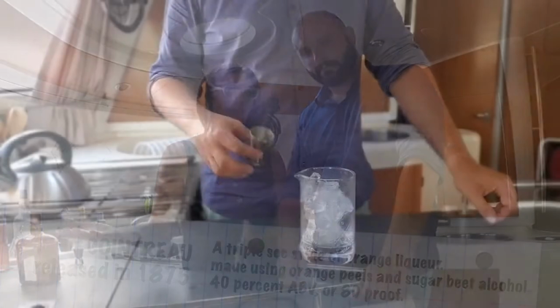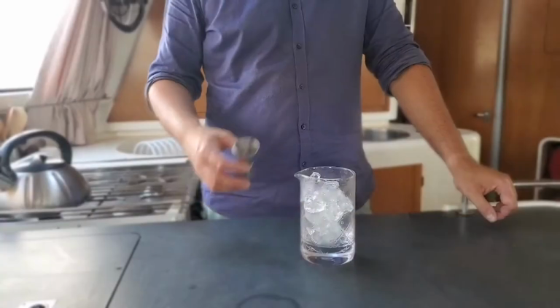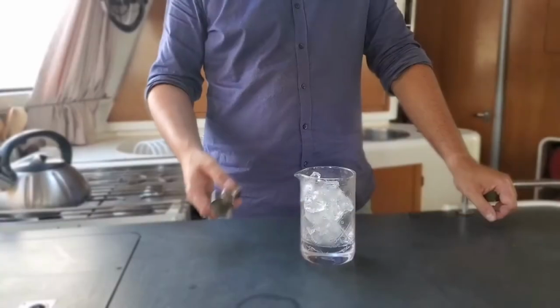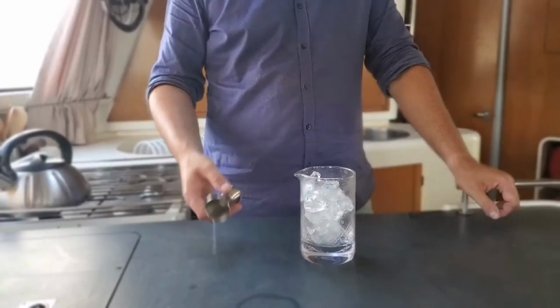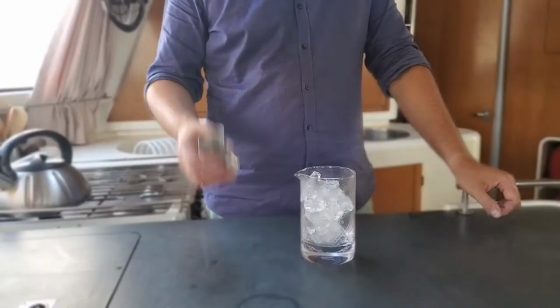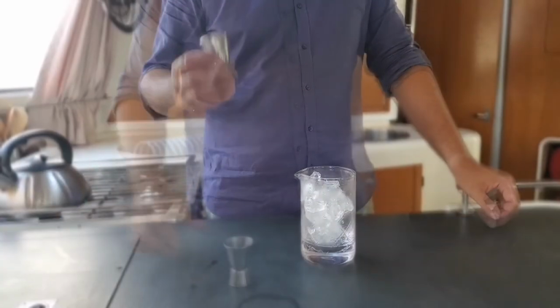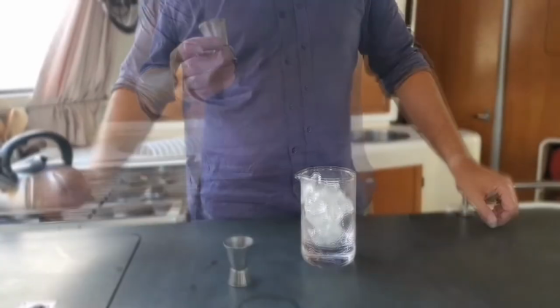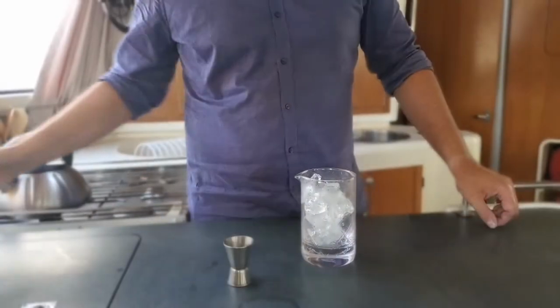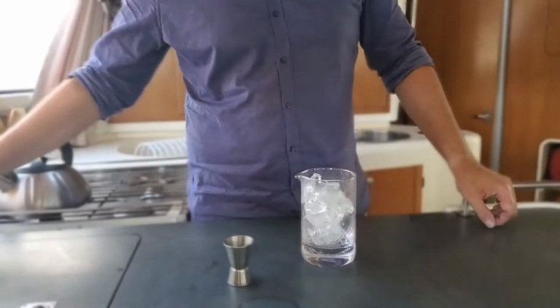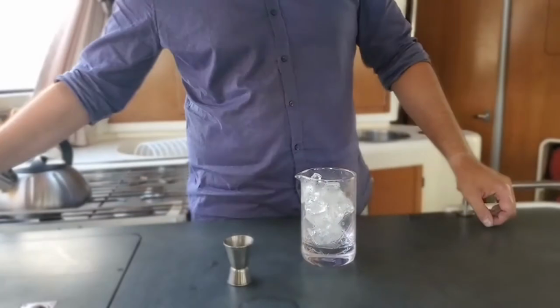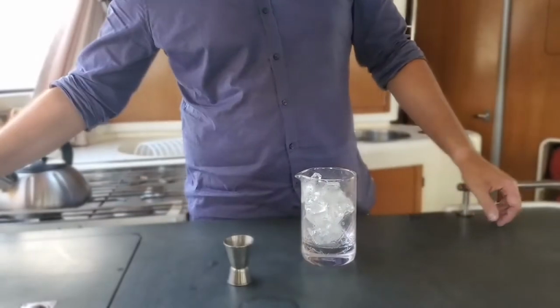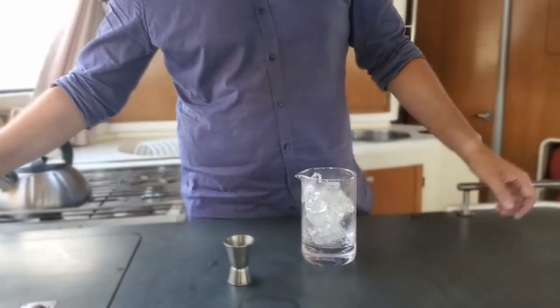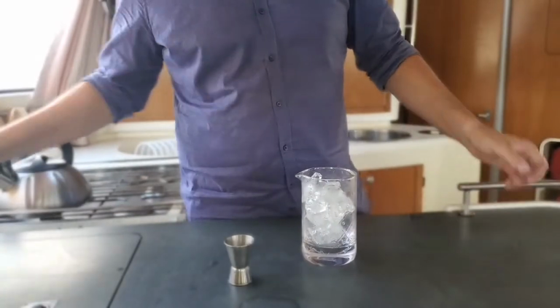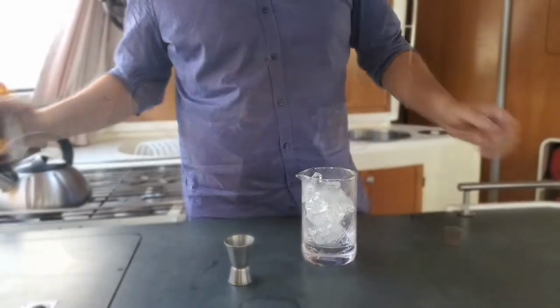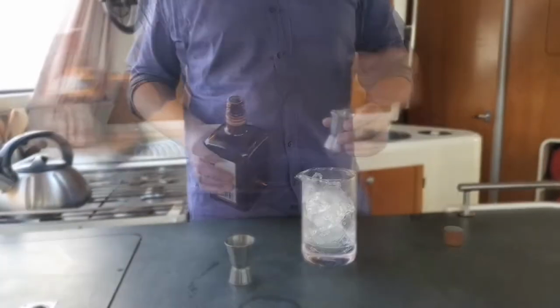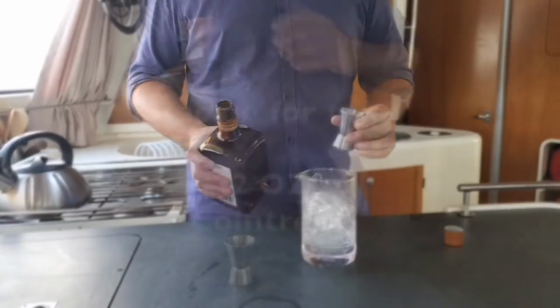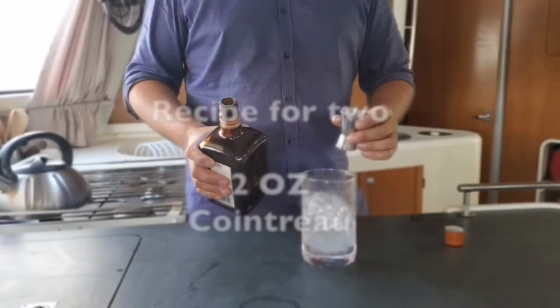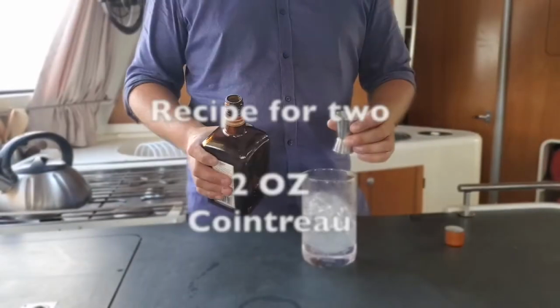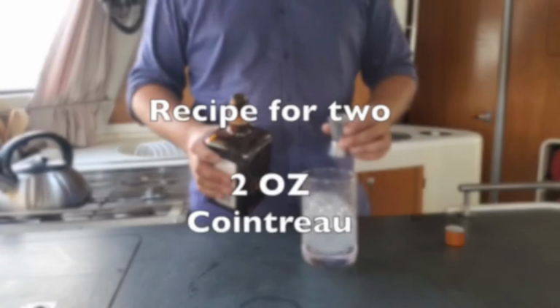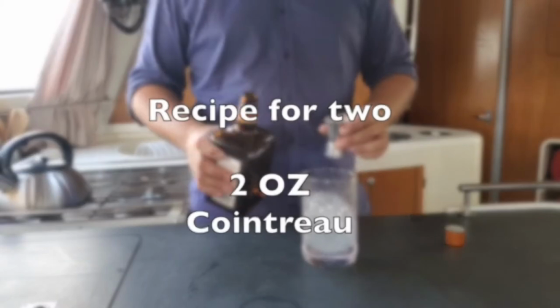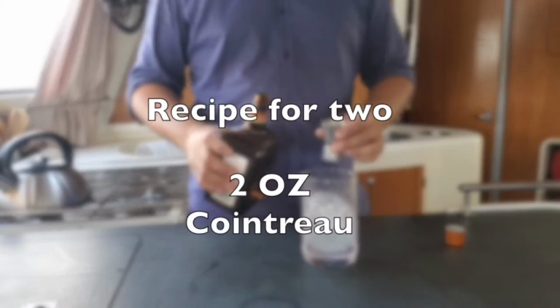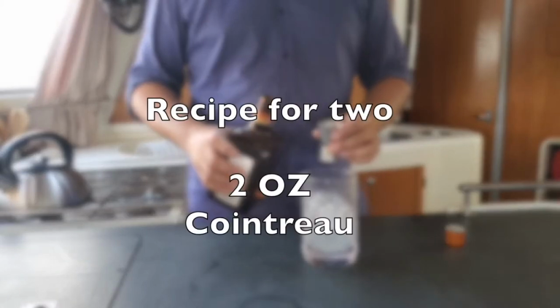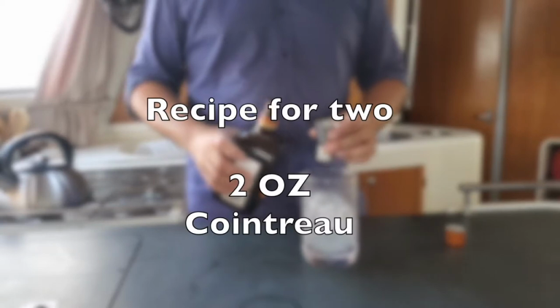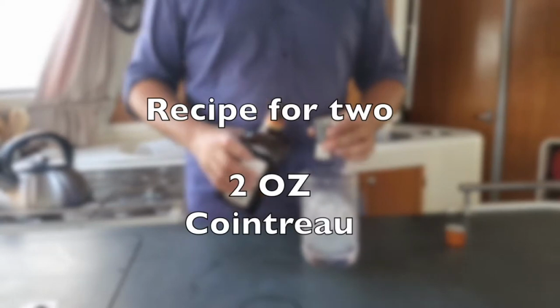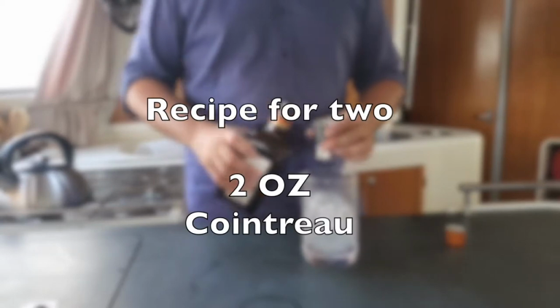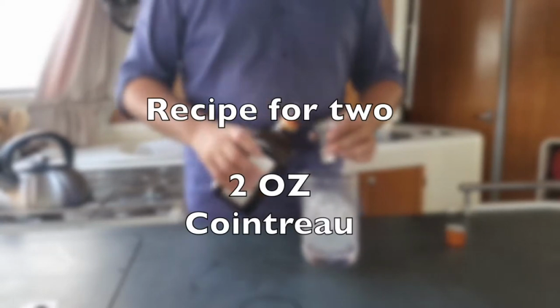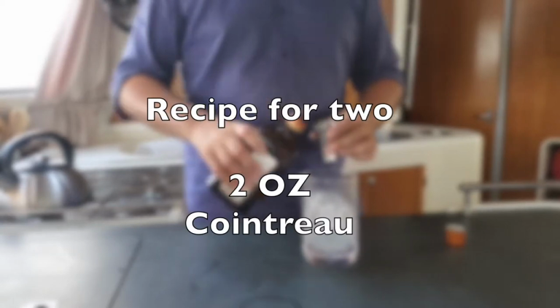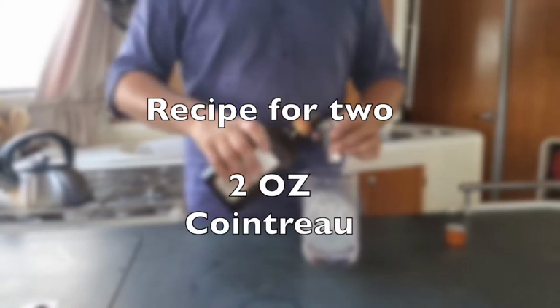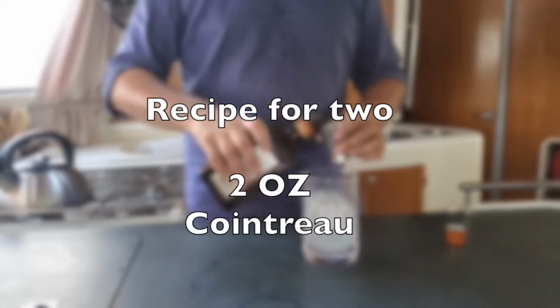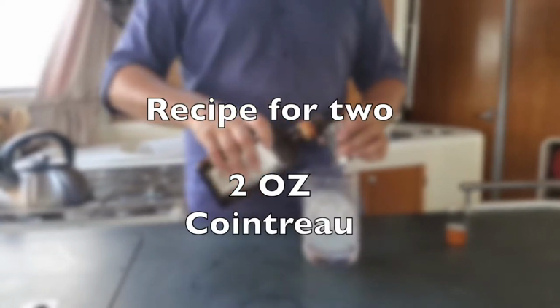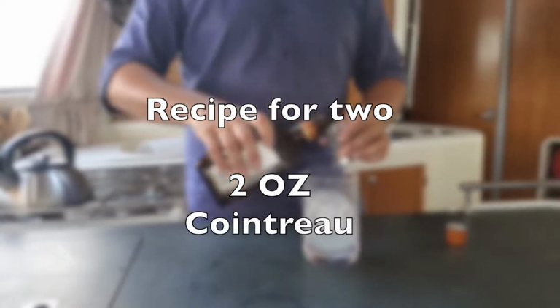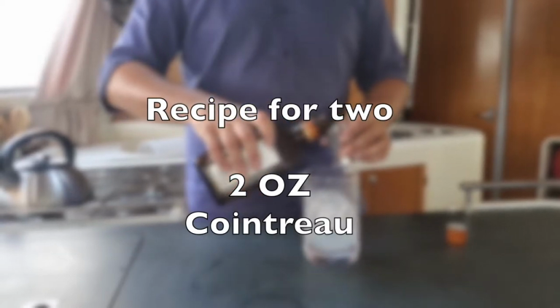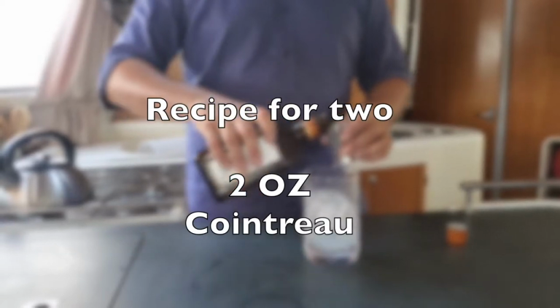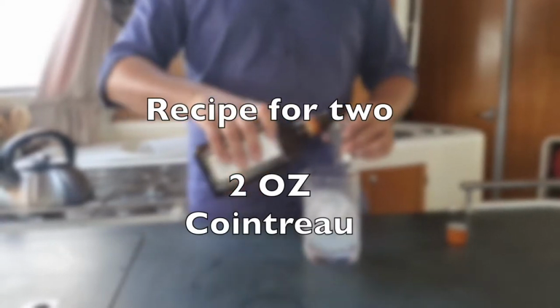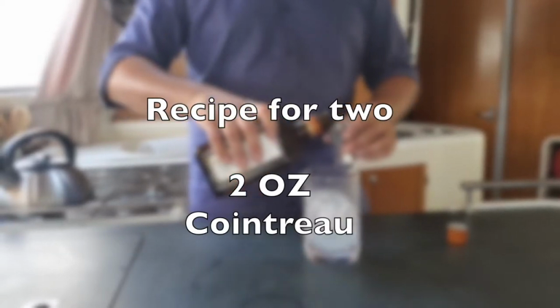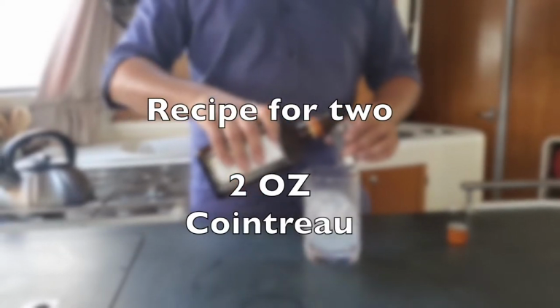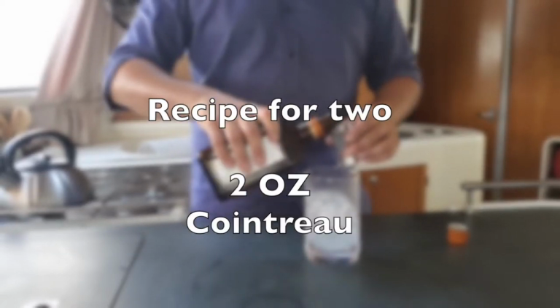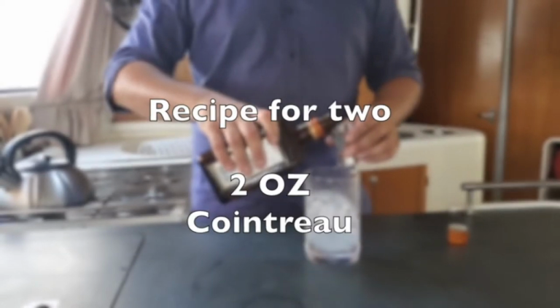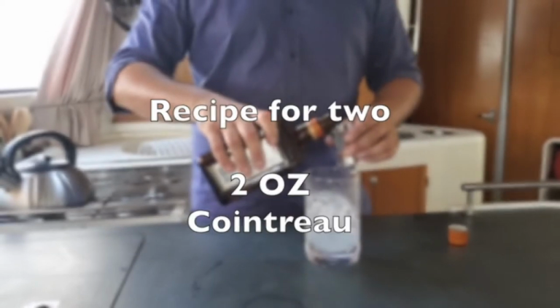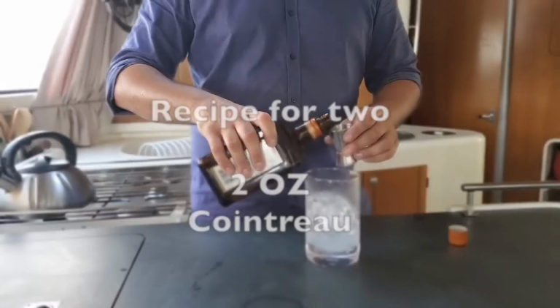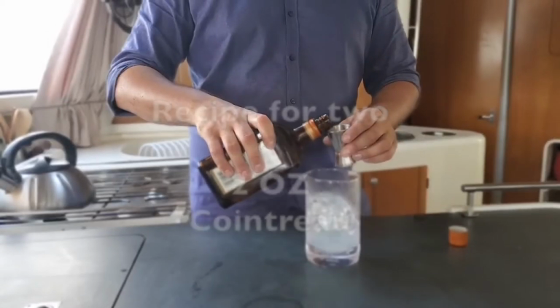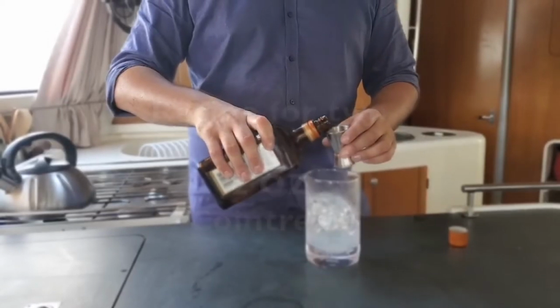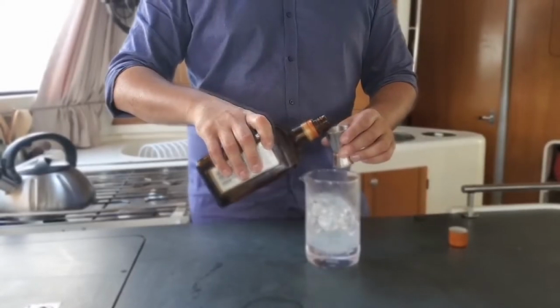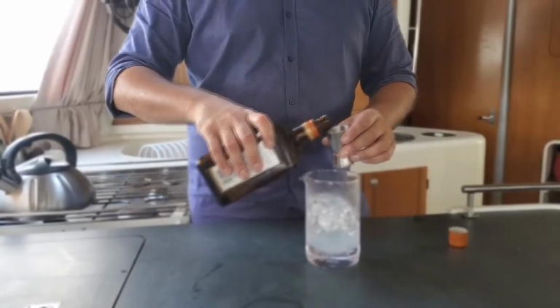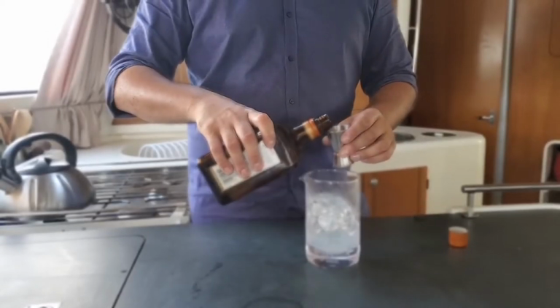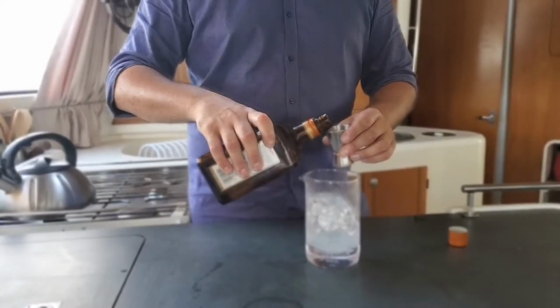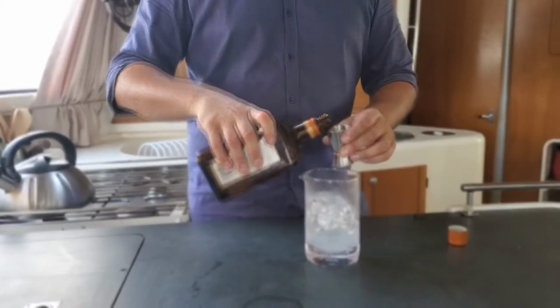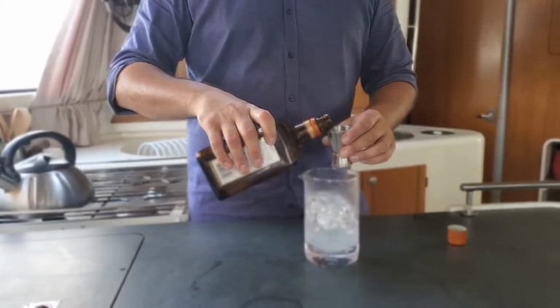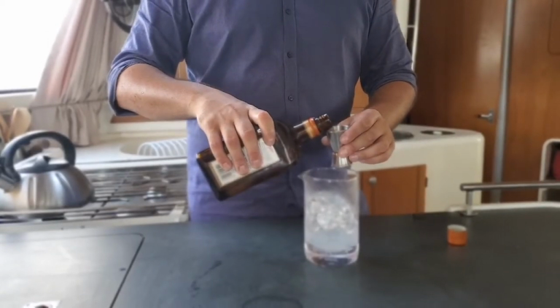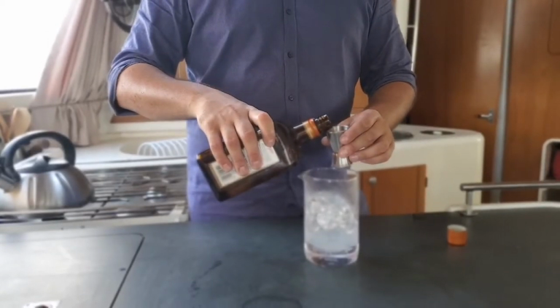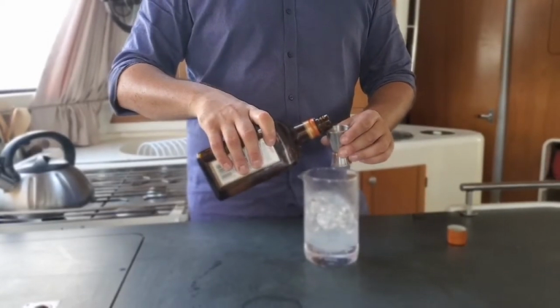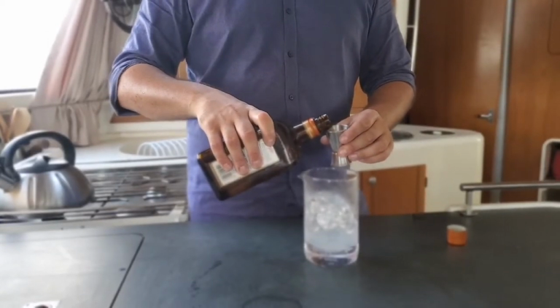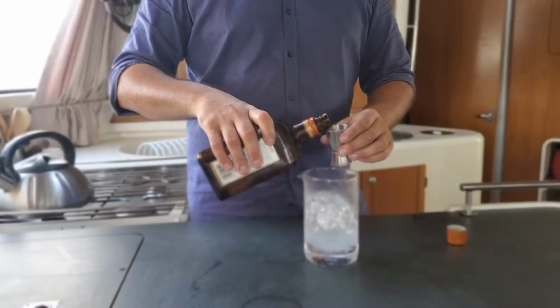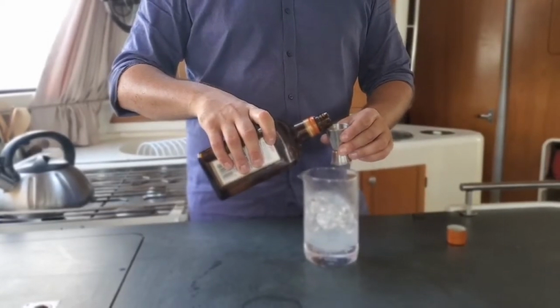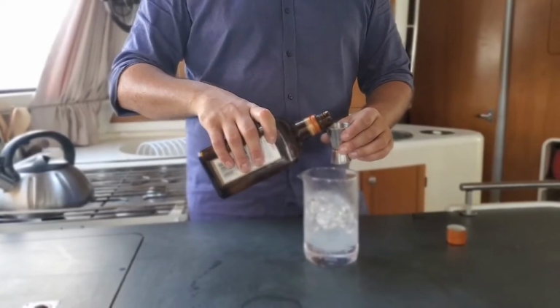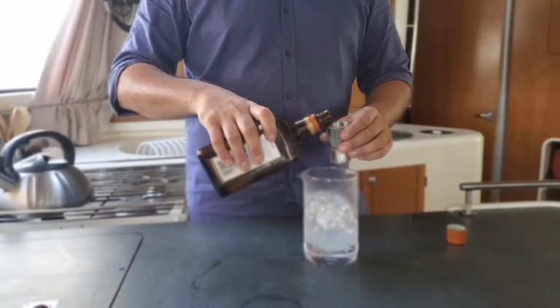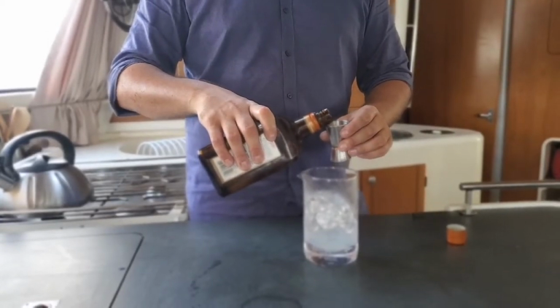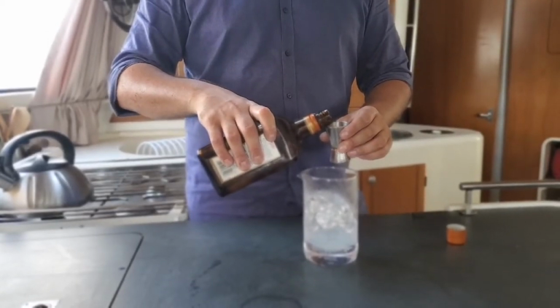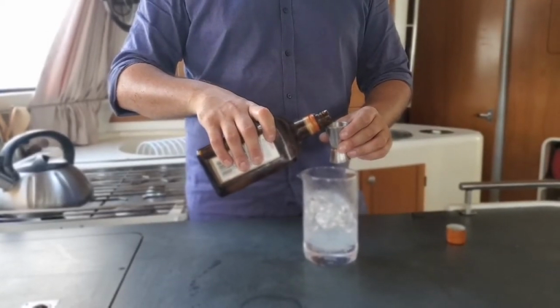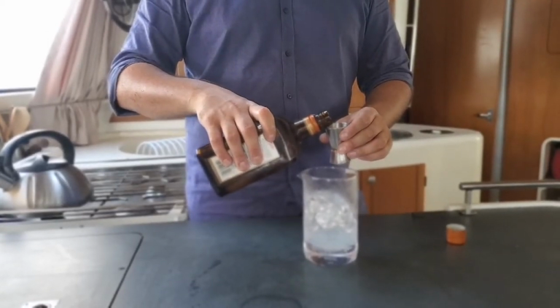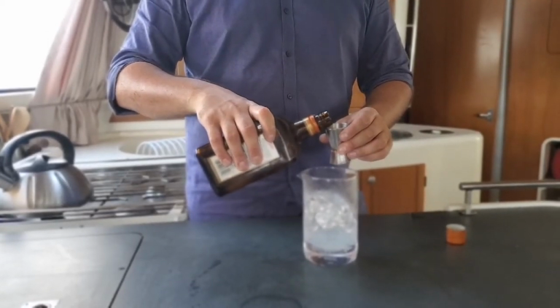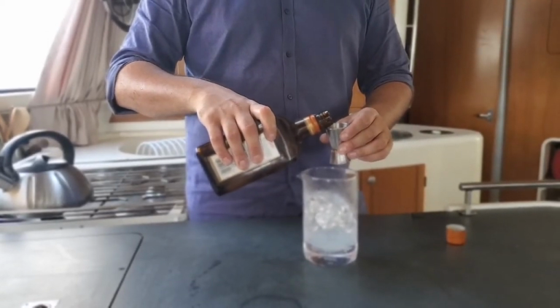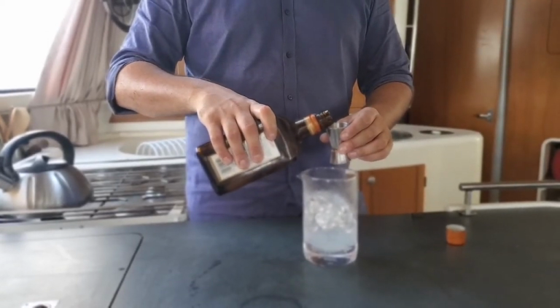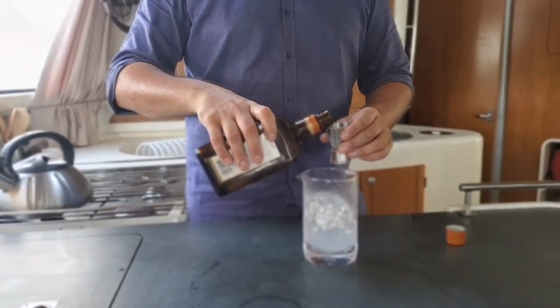To start, bring out the Cointreau. Normally for one drink we'll do one shot, but for this drink we're gonna do two shots because I'm making one for myself and Lauren.